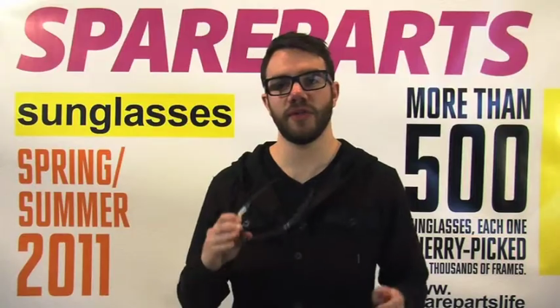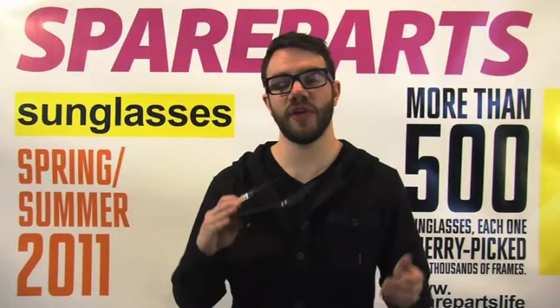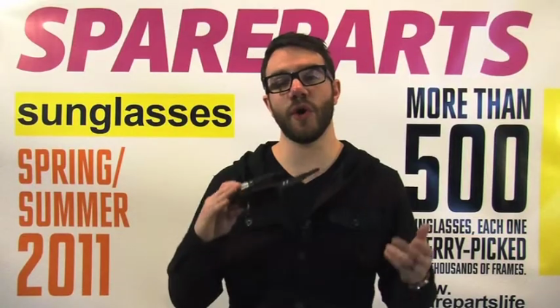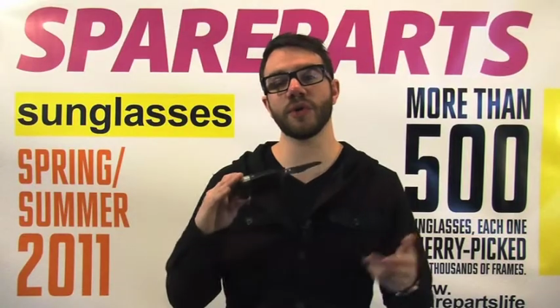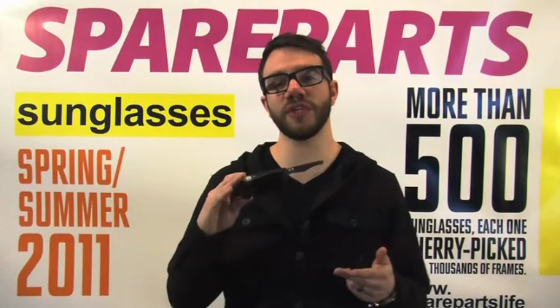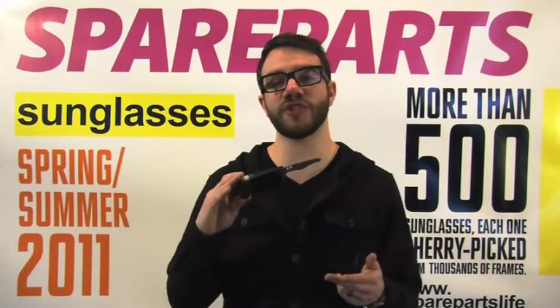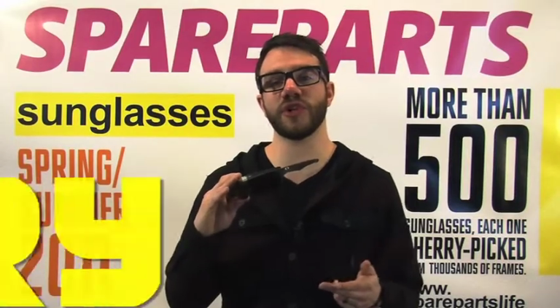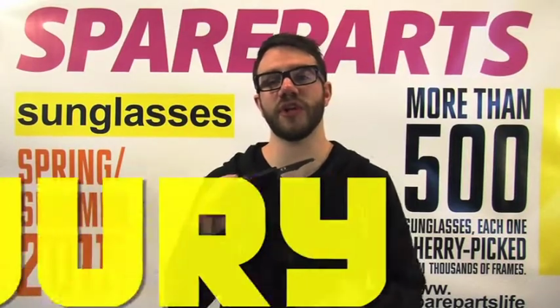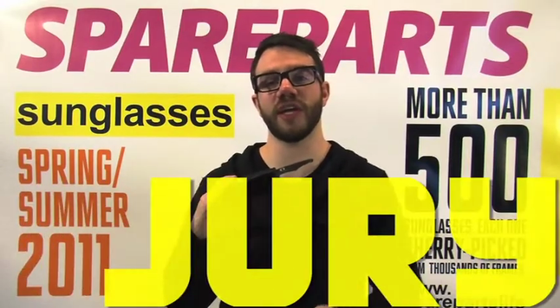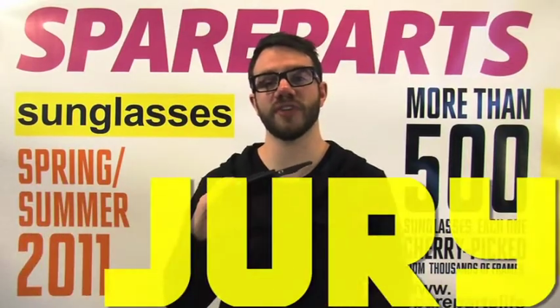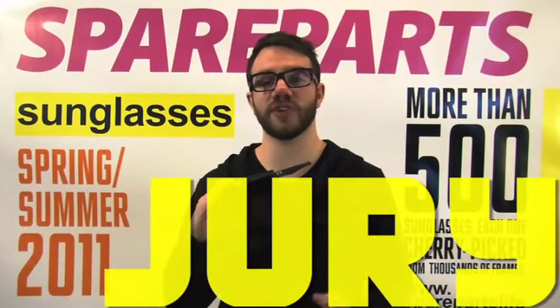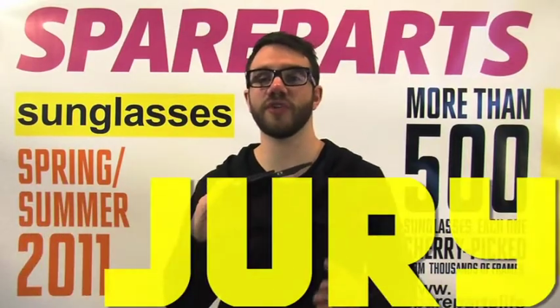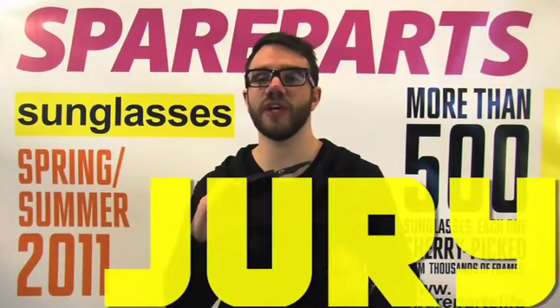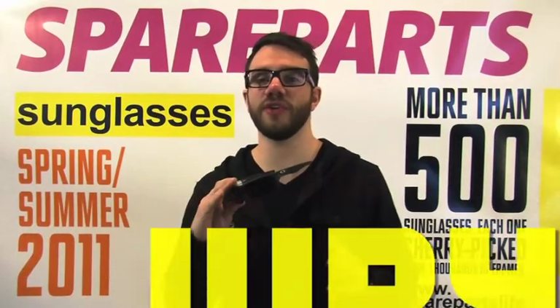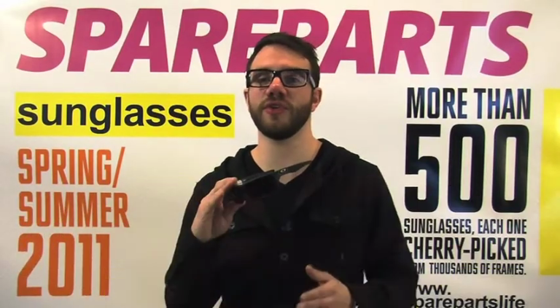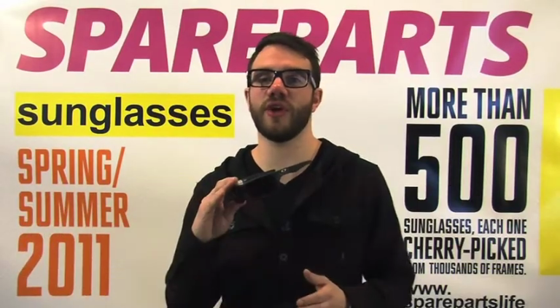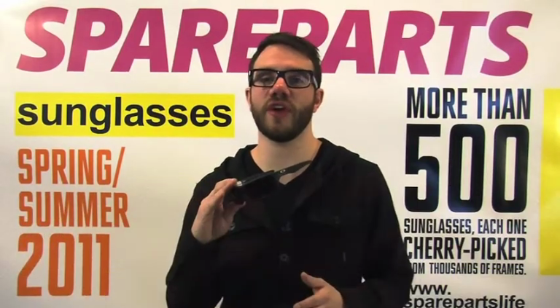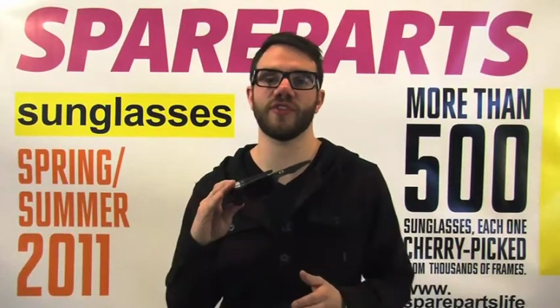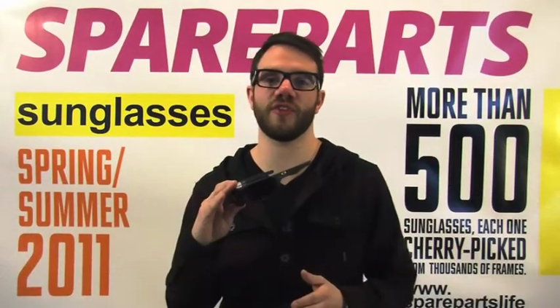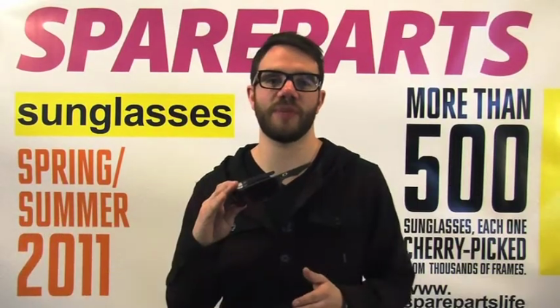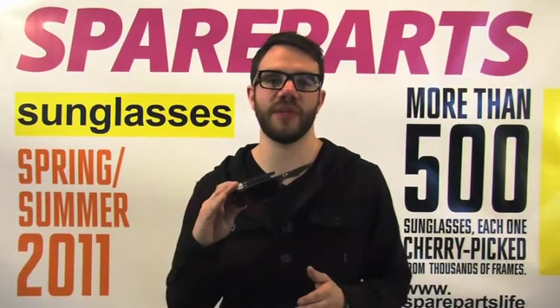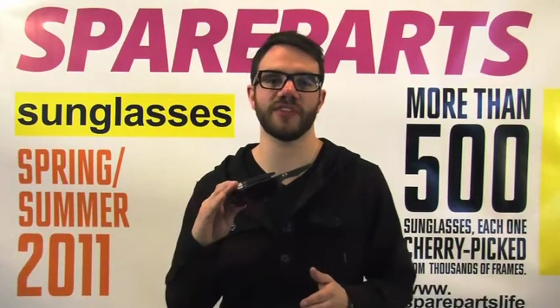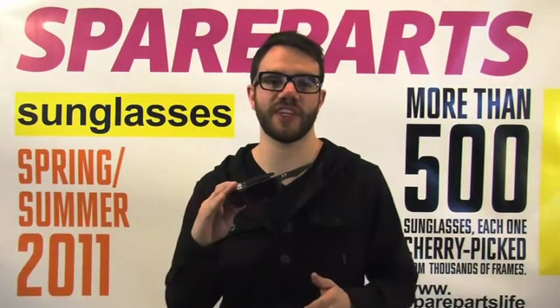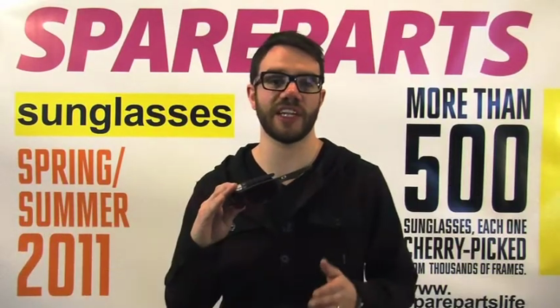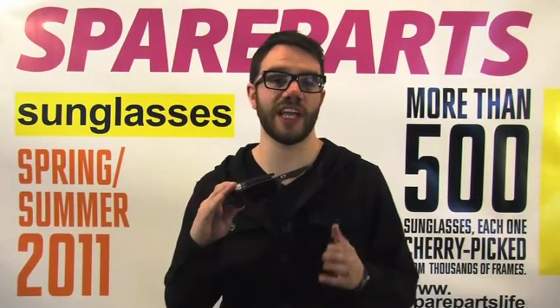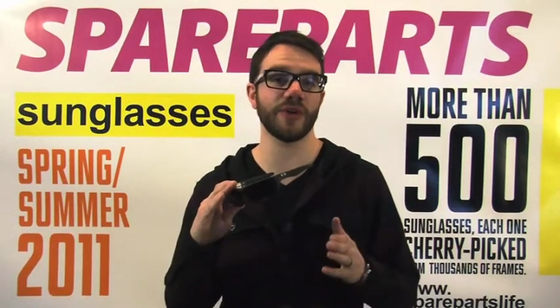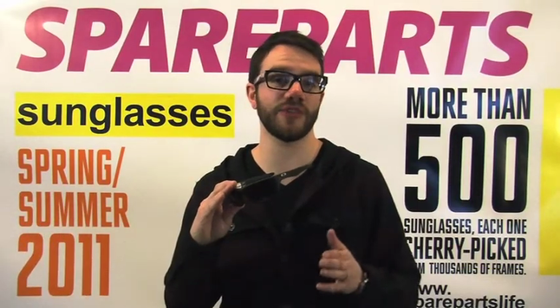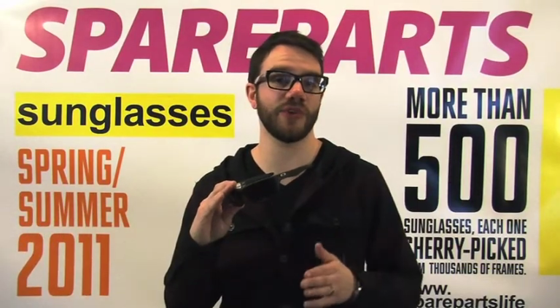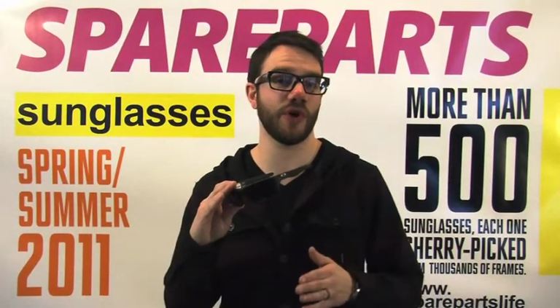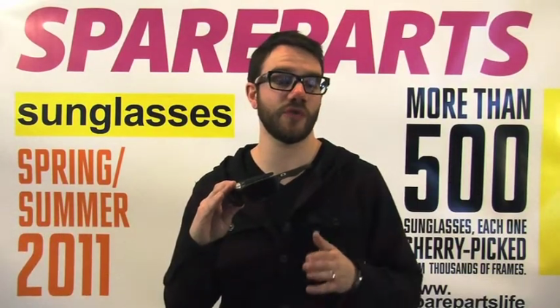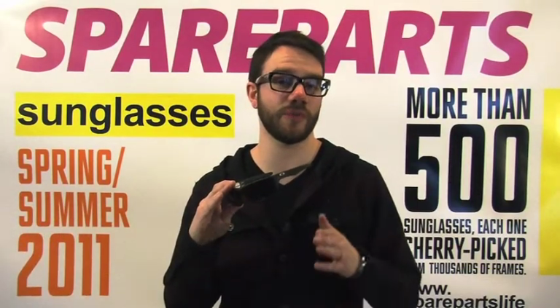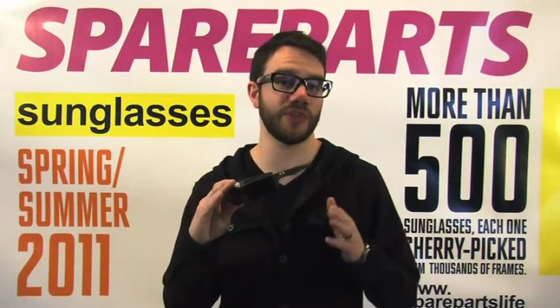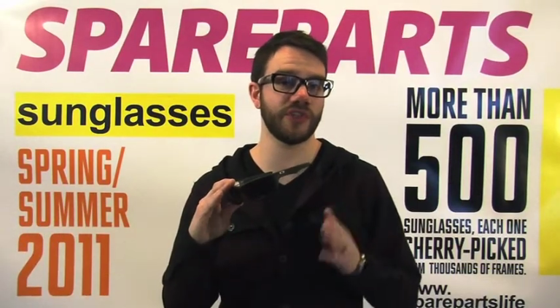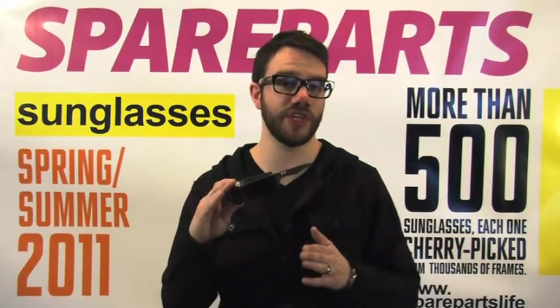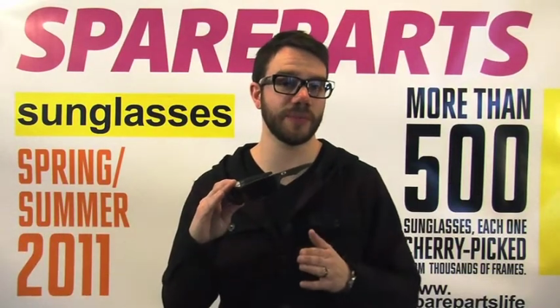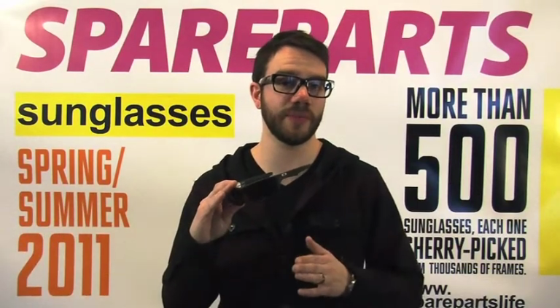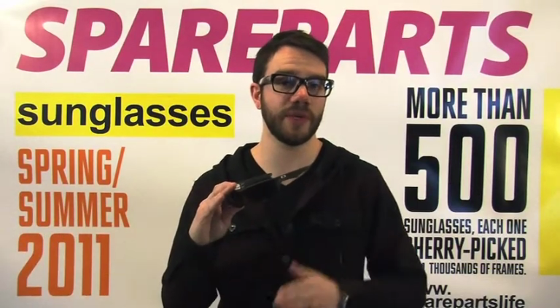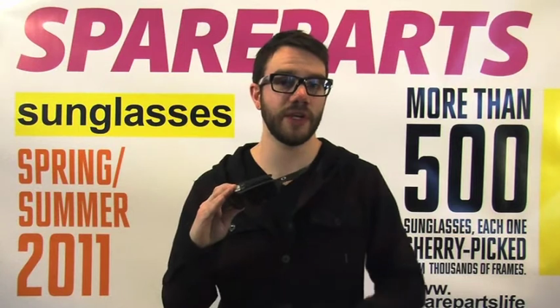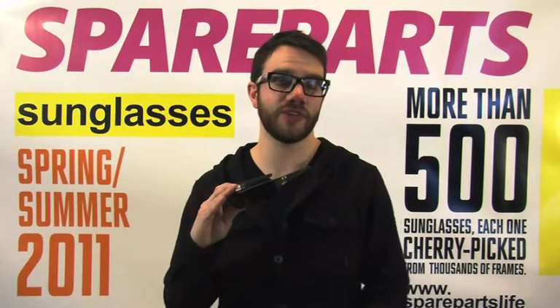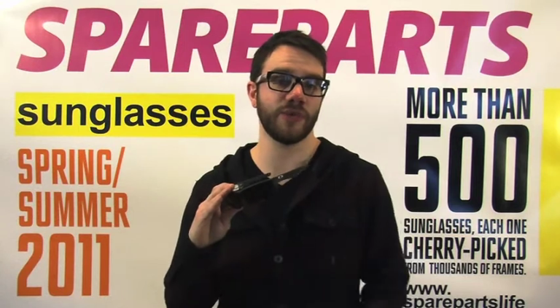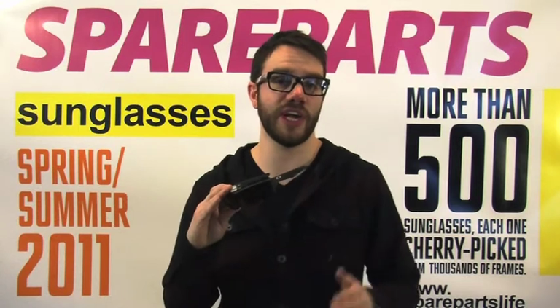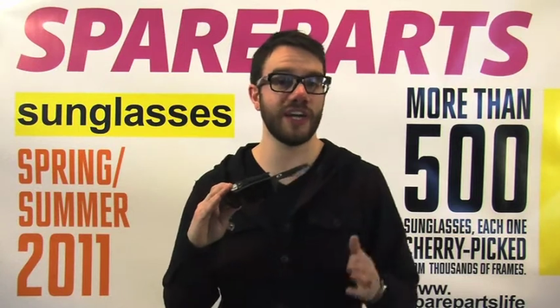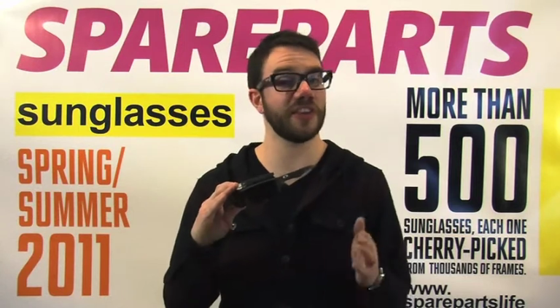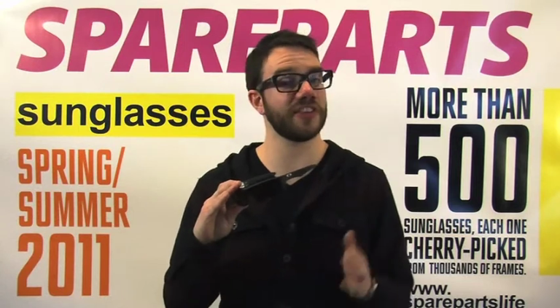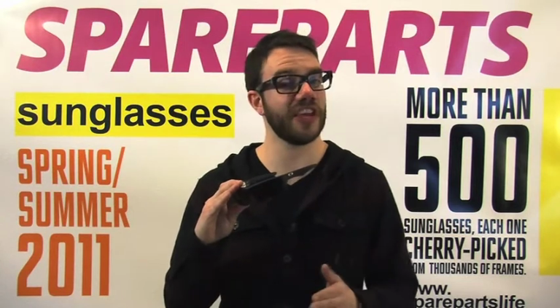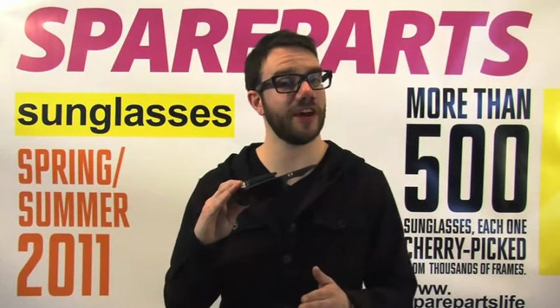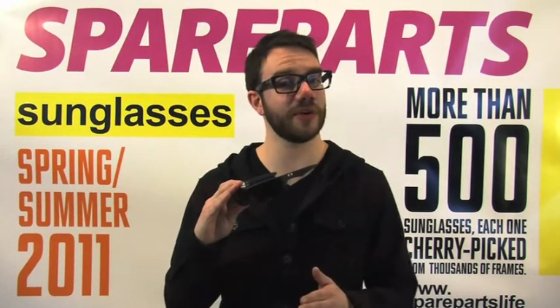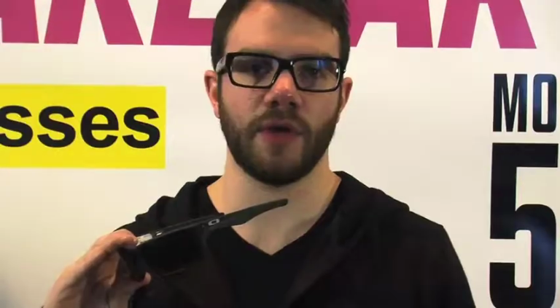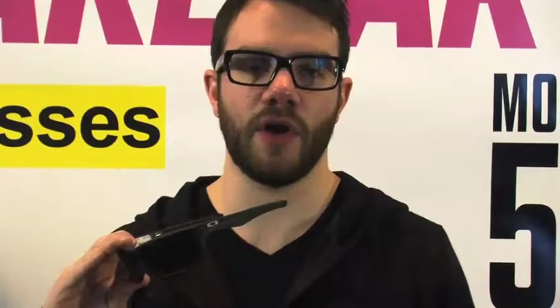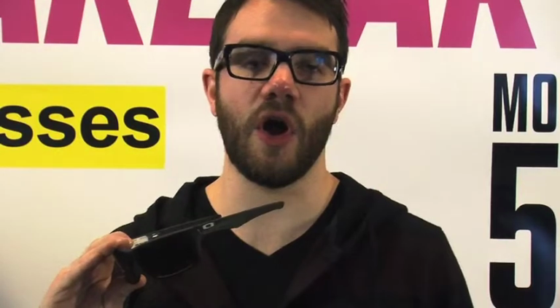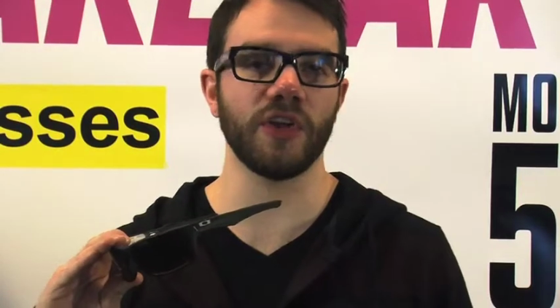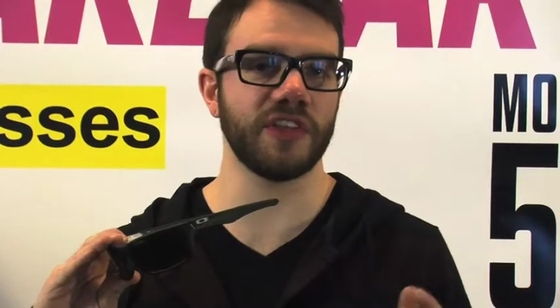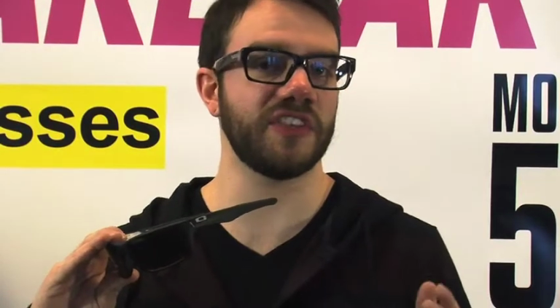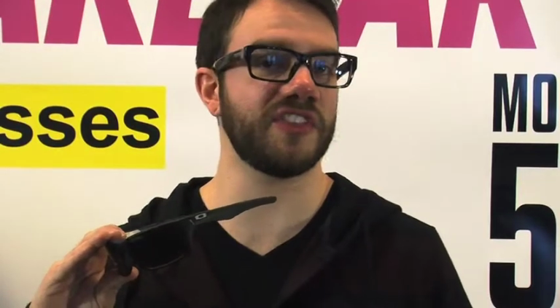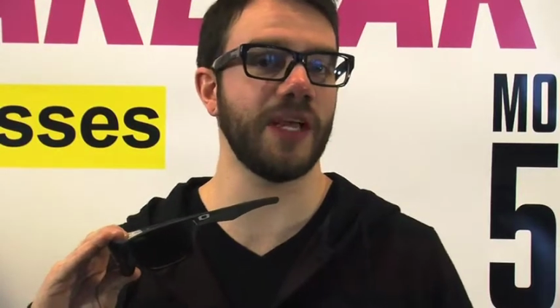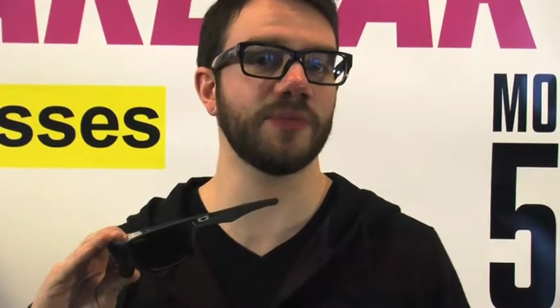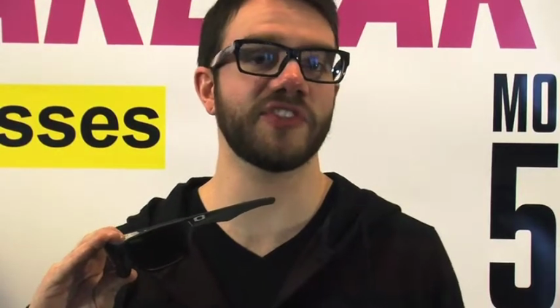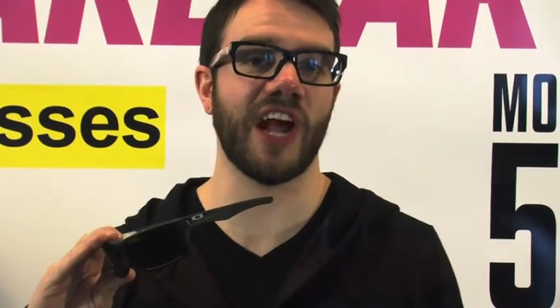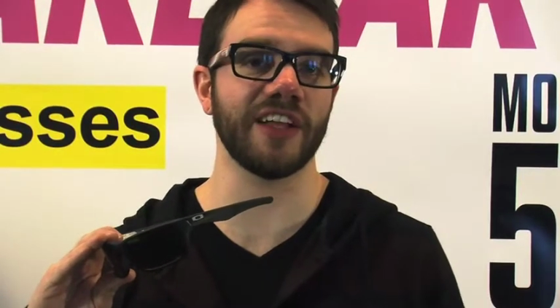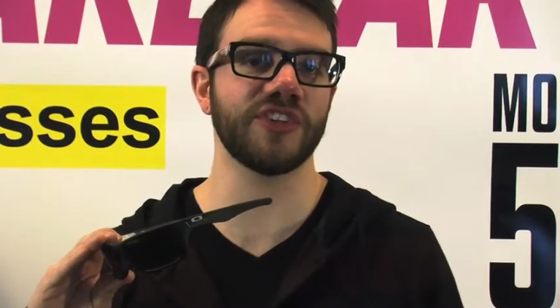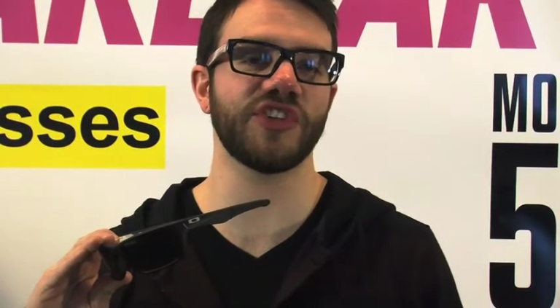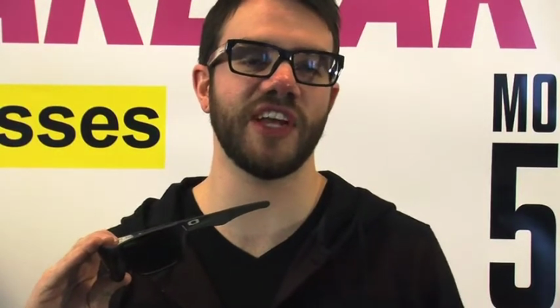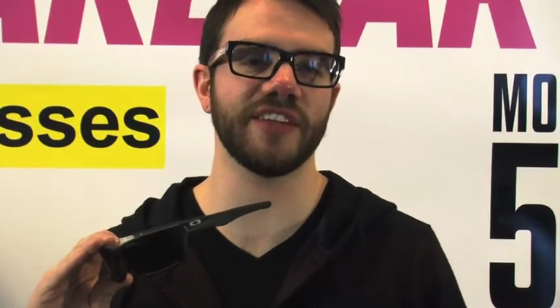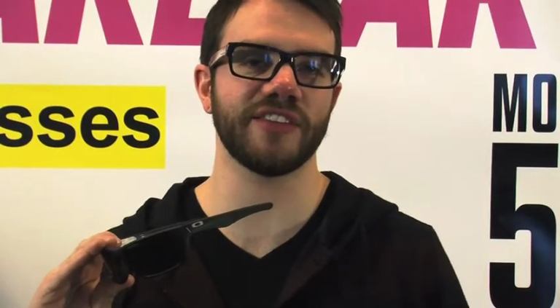The Oakley Jury is a great new crossover piece that allows you to go from the gym to a night out on the town all in the same stylish shades.